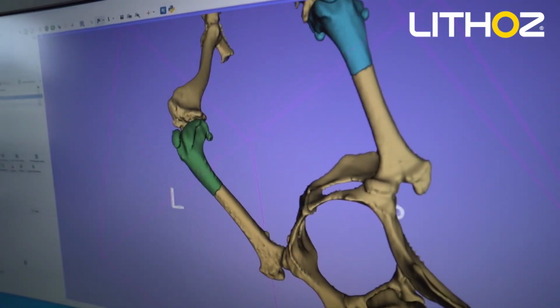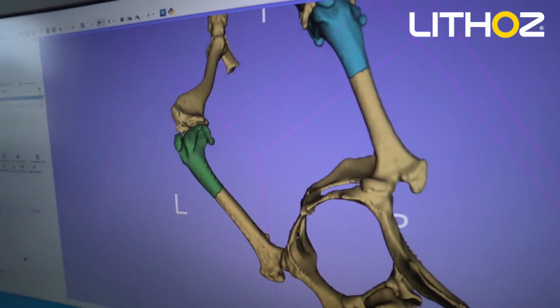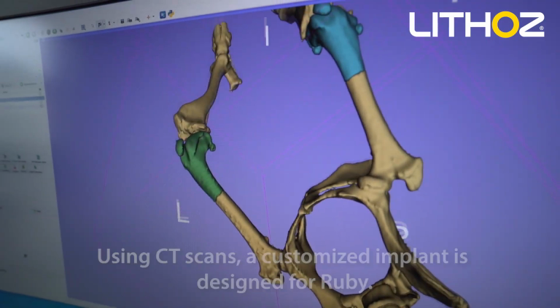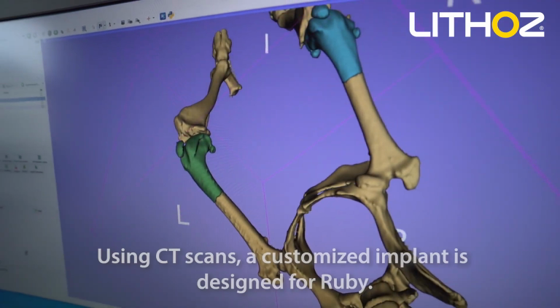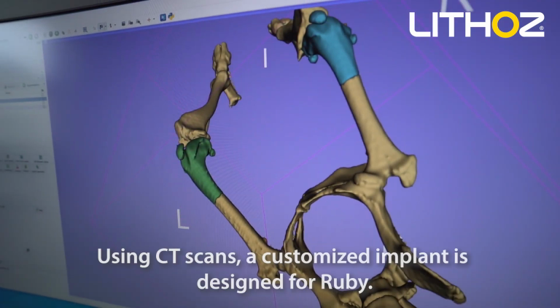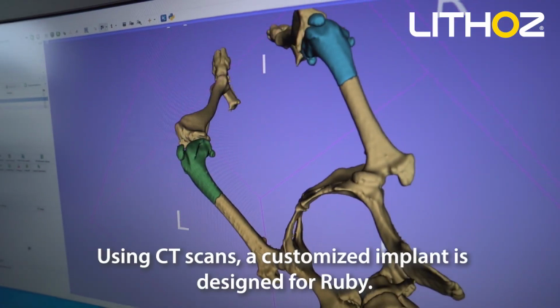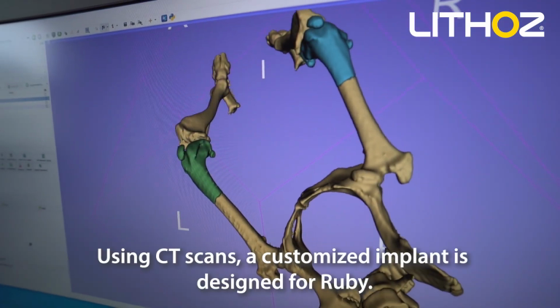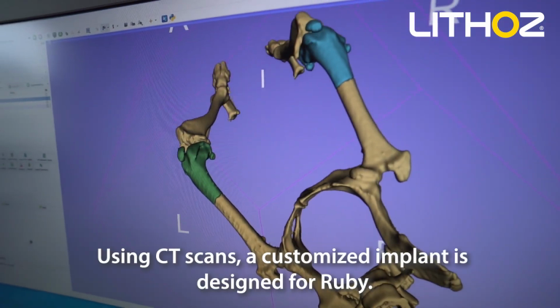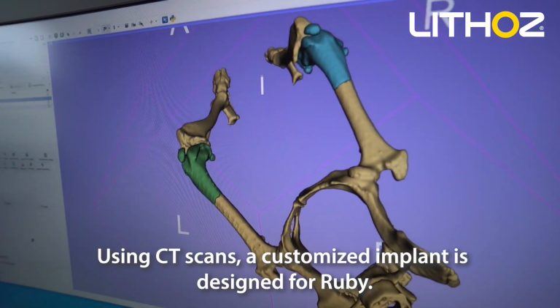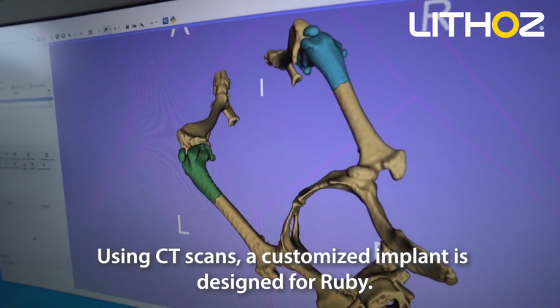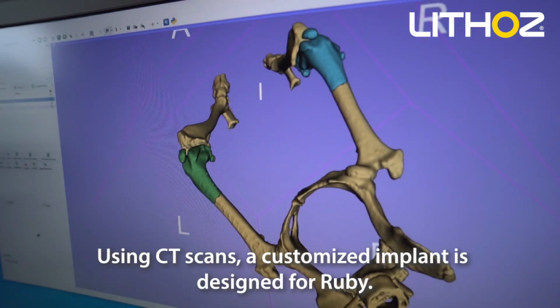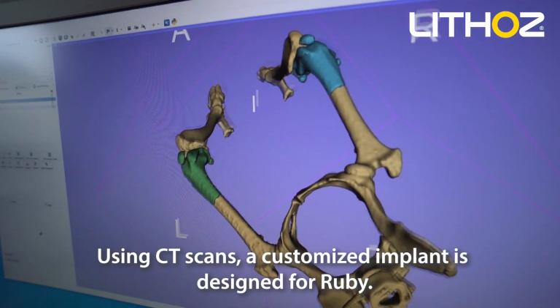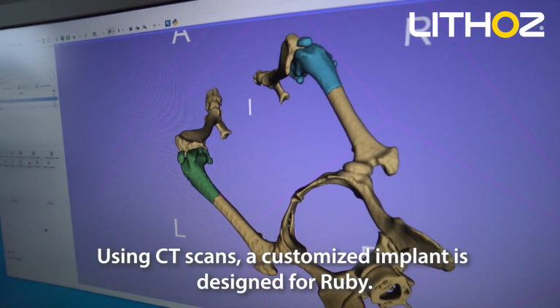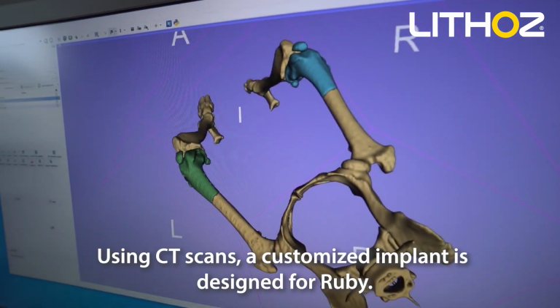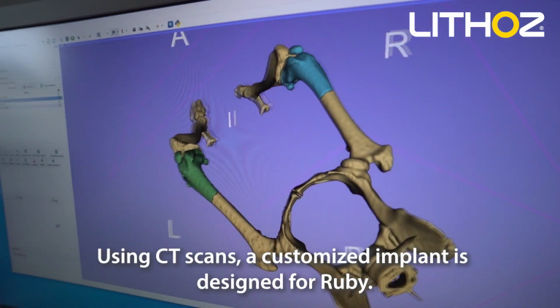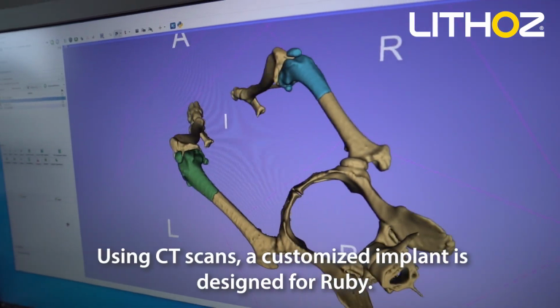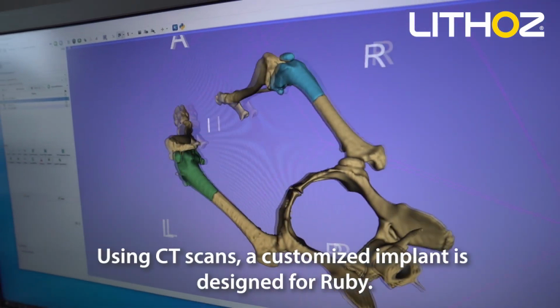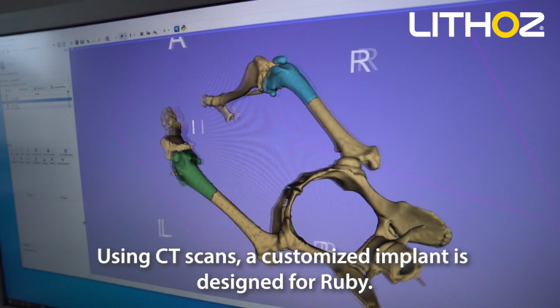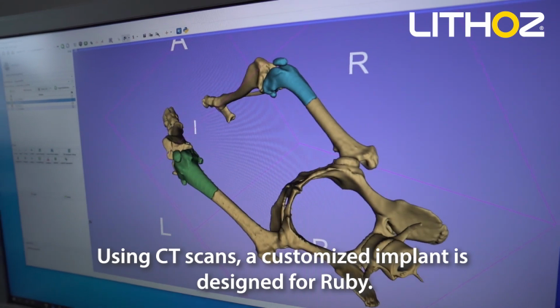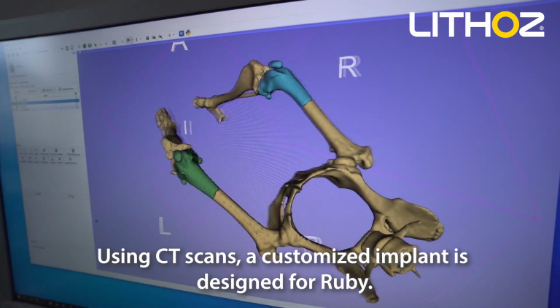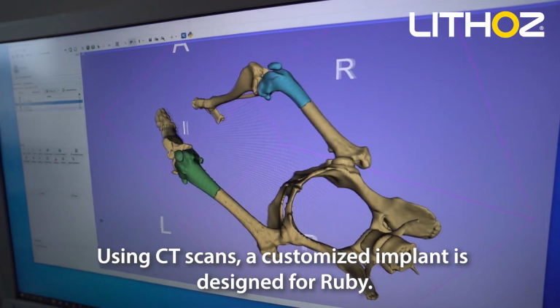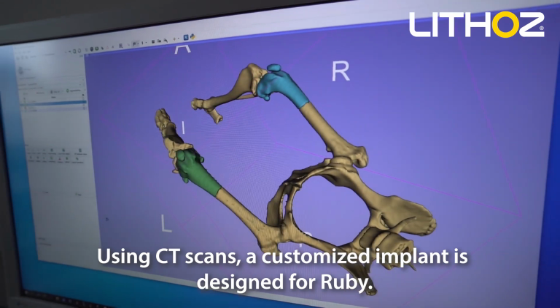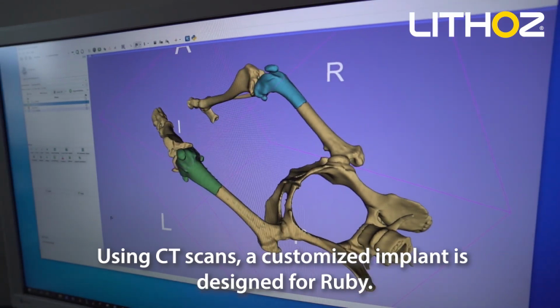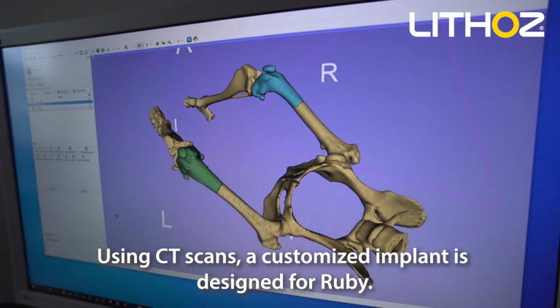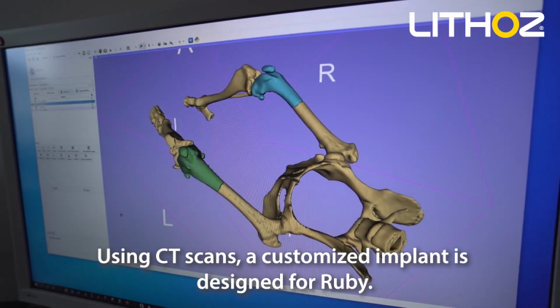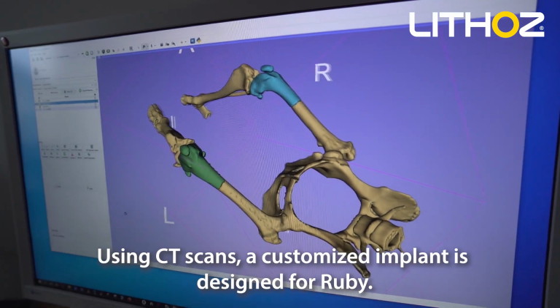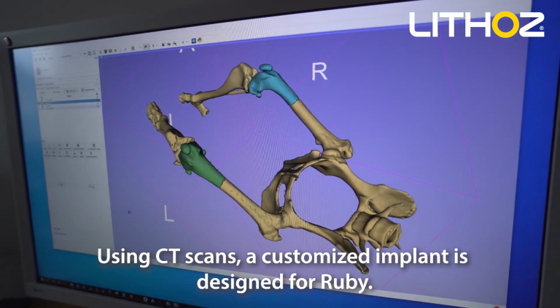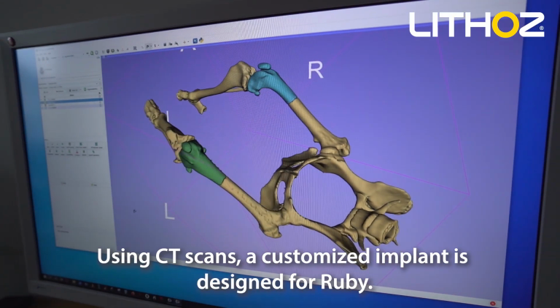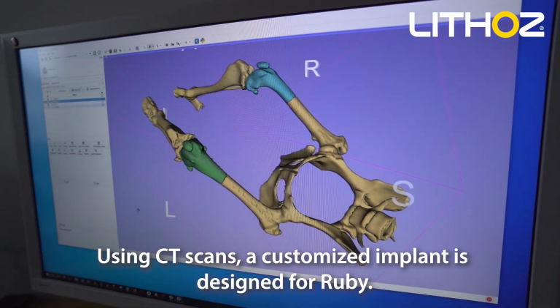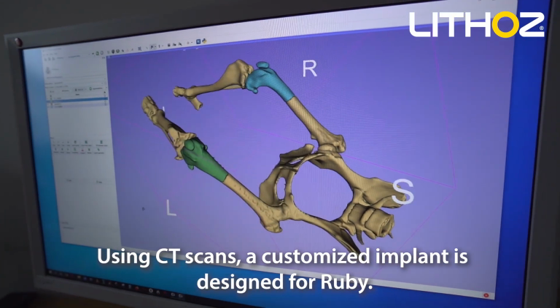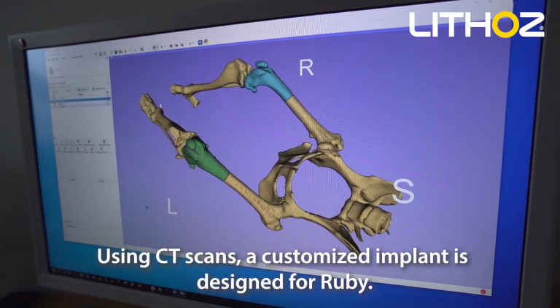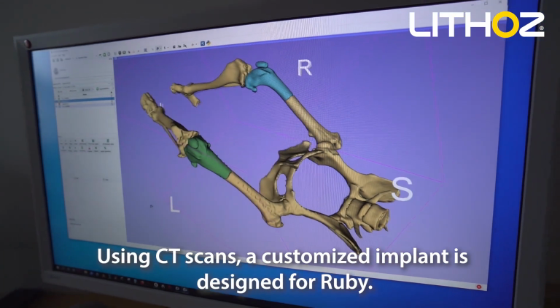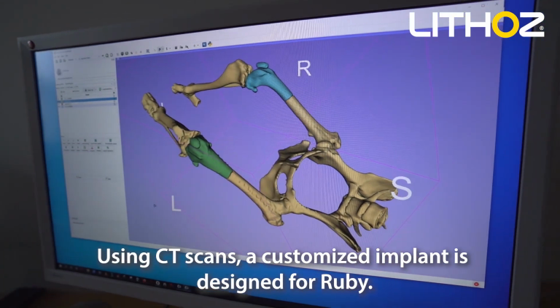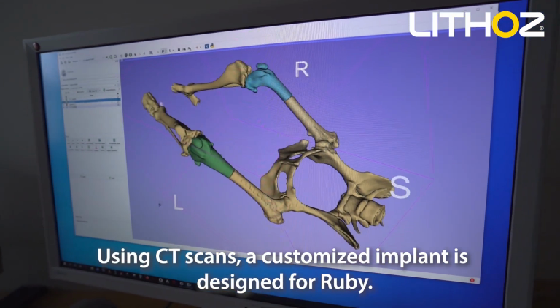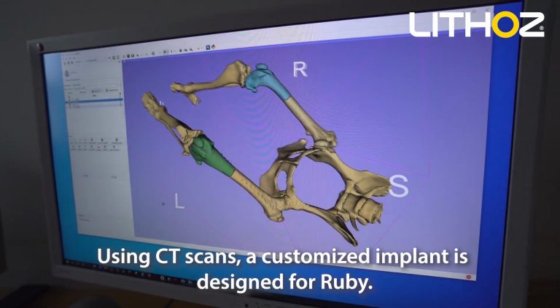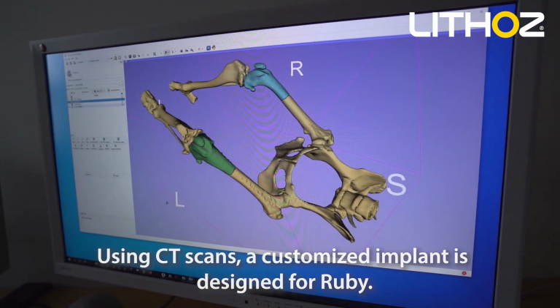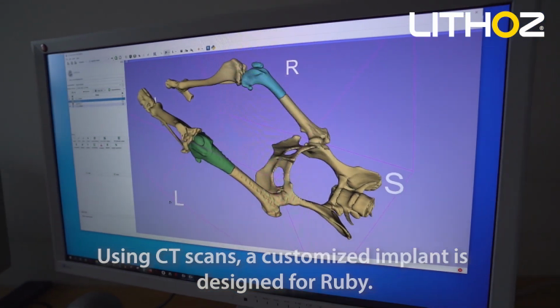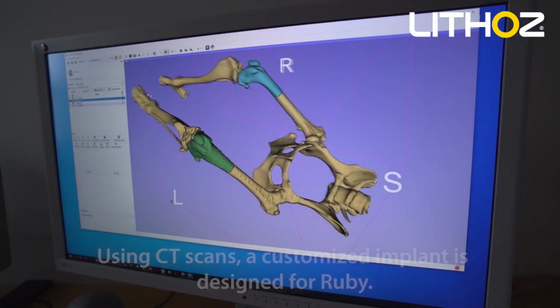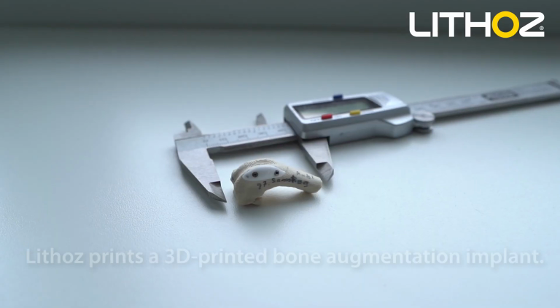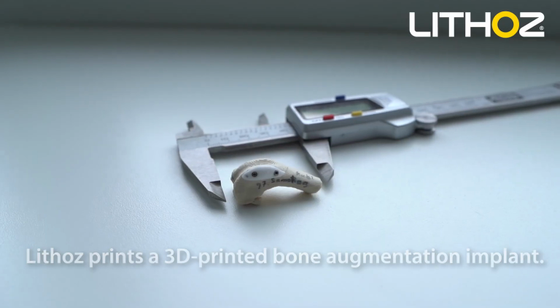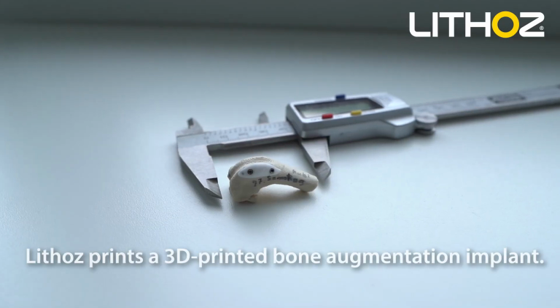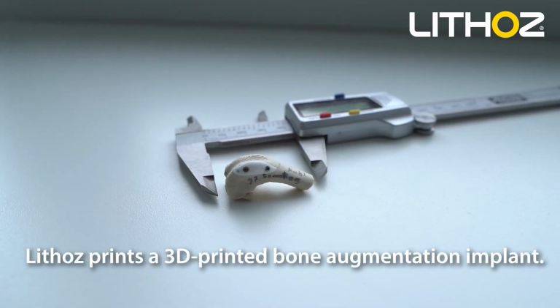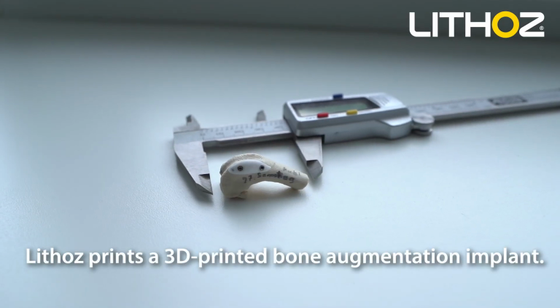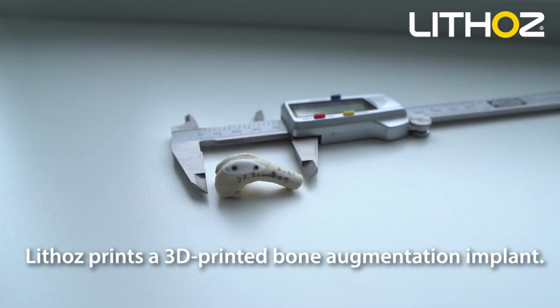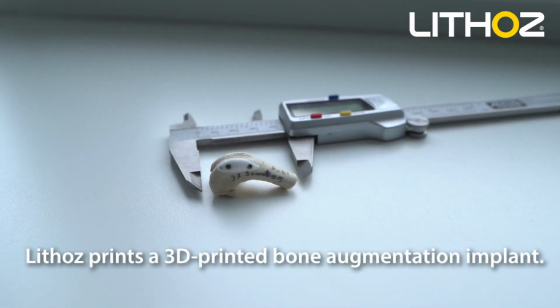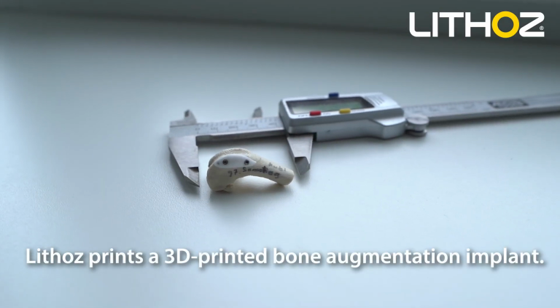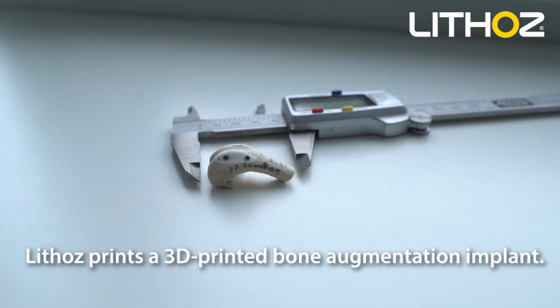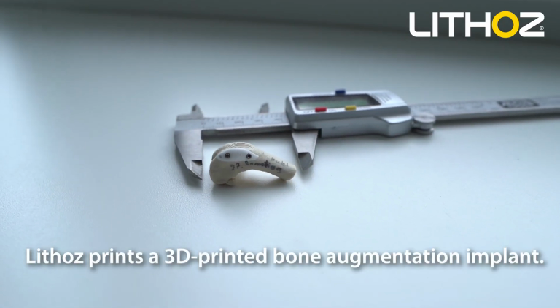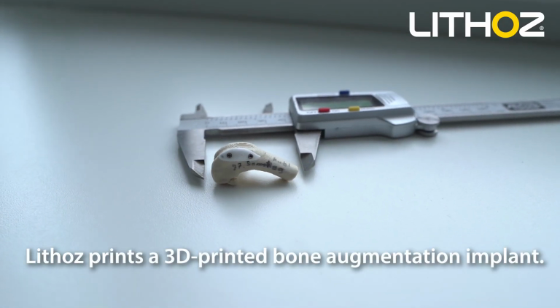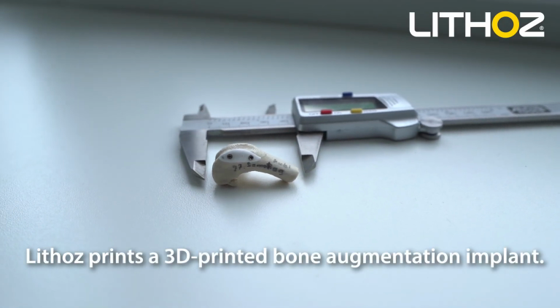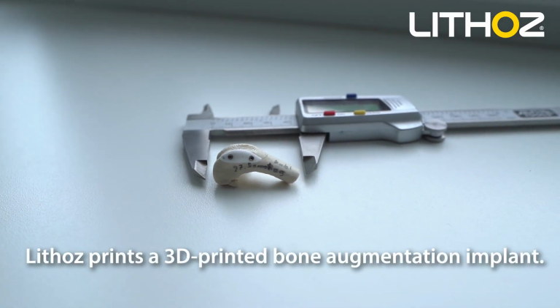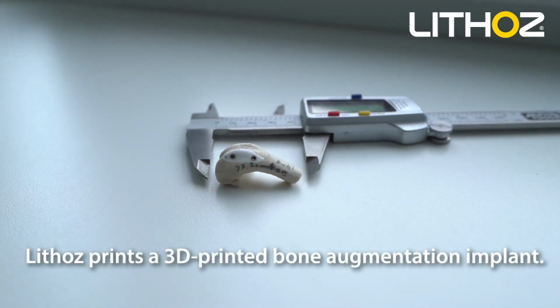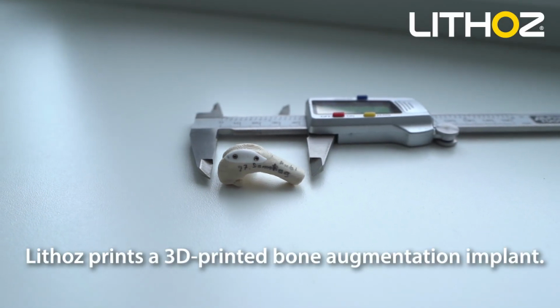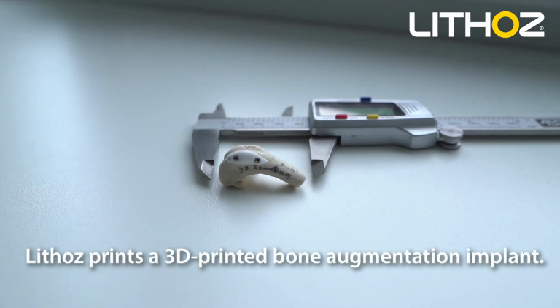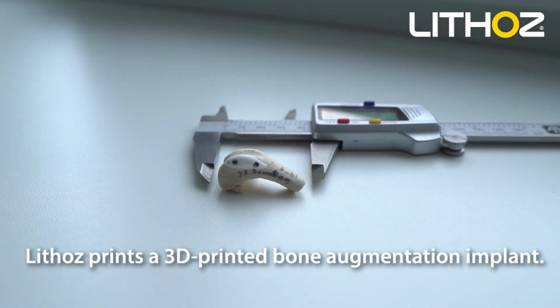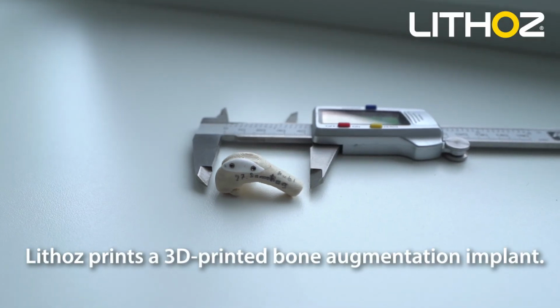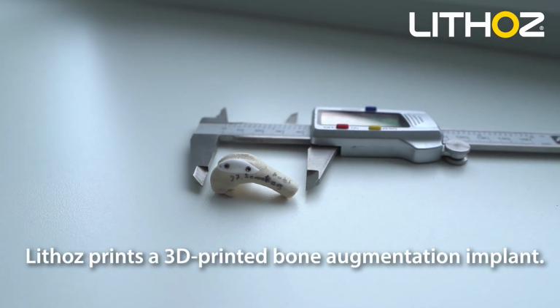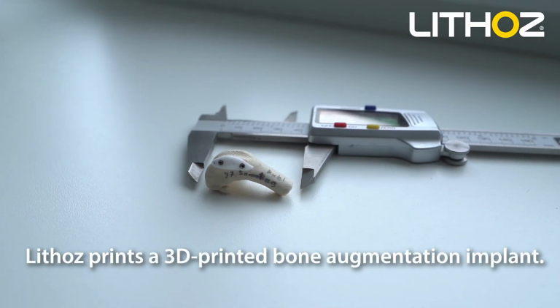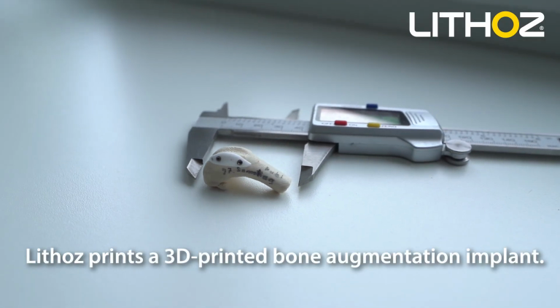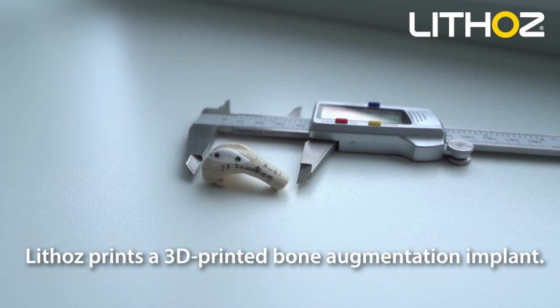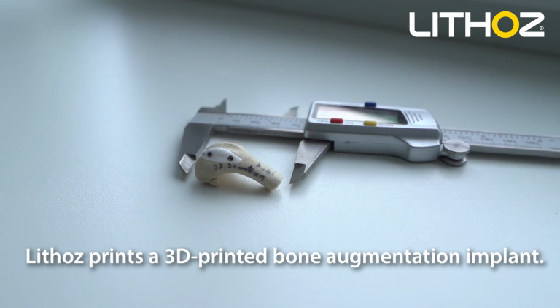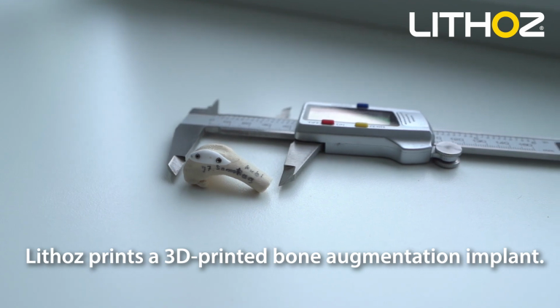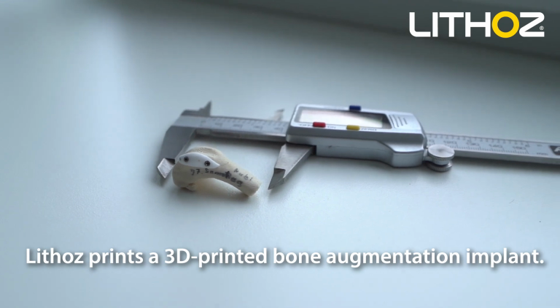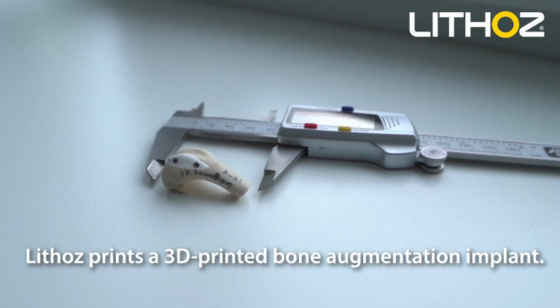Using CT scans, a customized implant is designed for Ruby. Lithos prints a 3D printed bone augmentation implant.